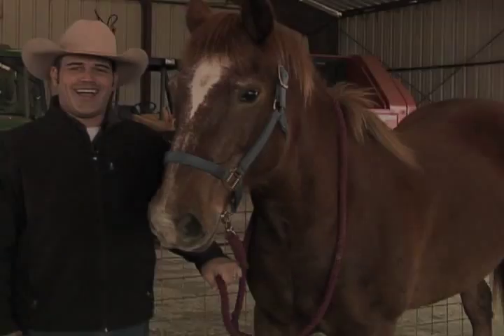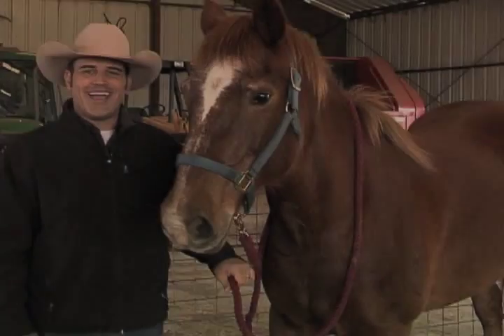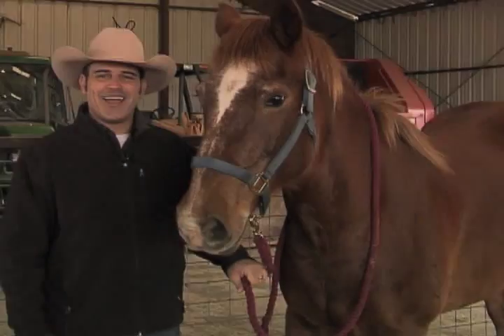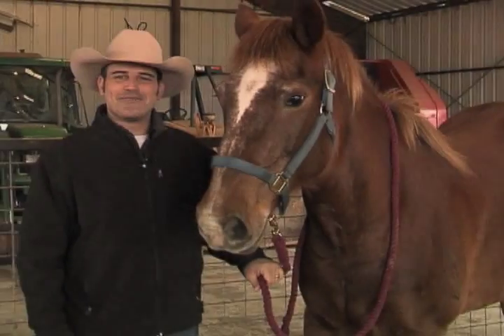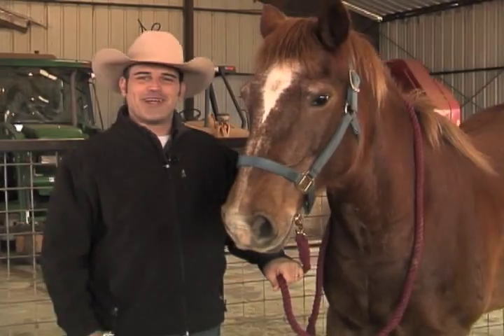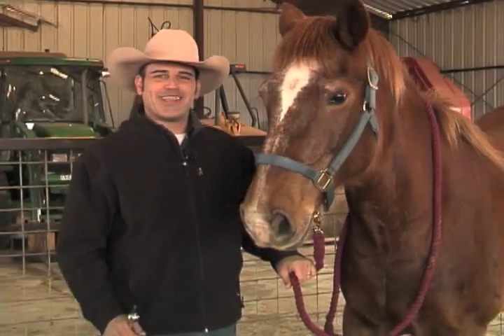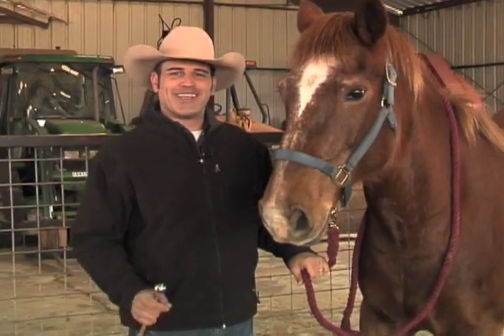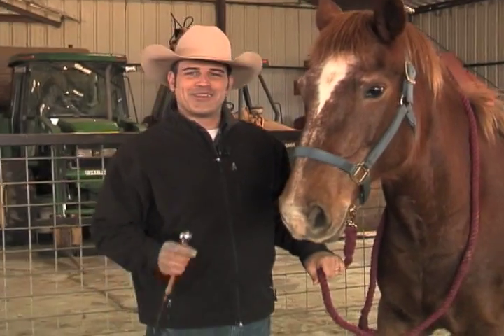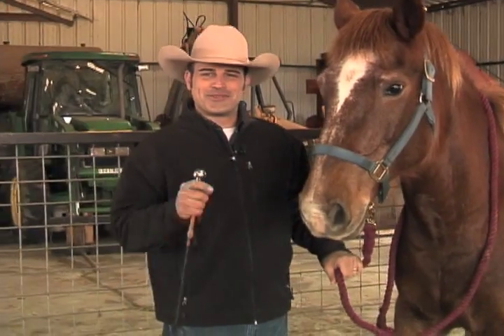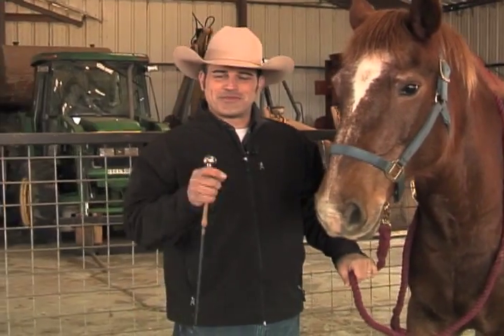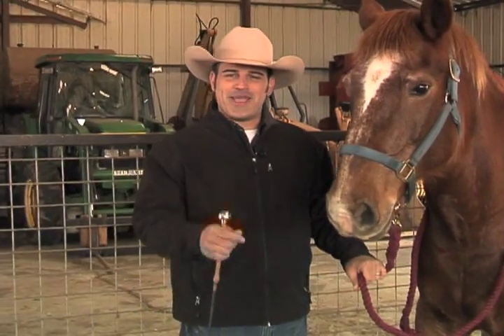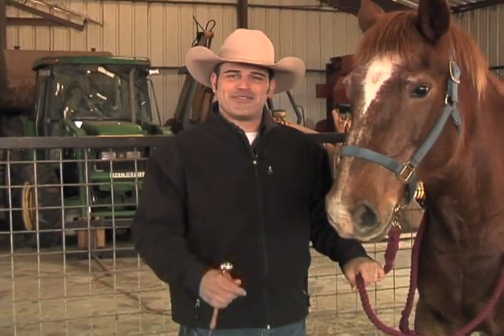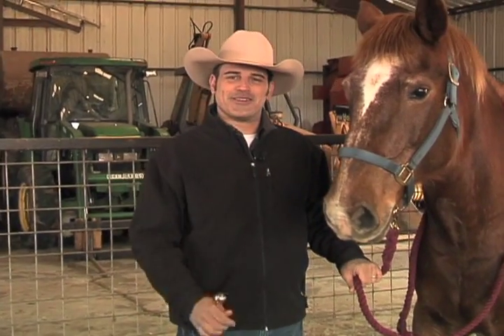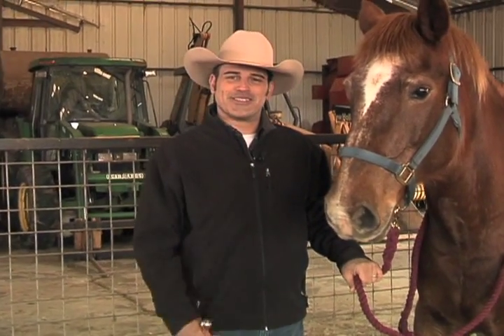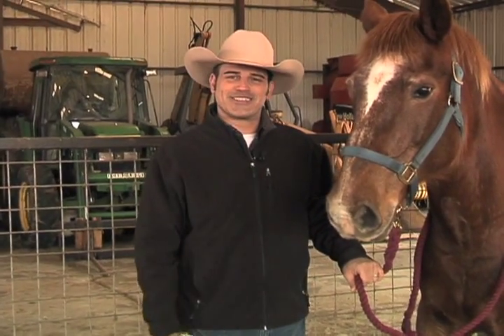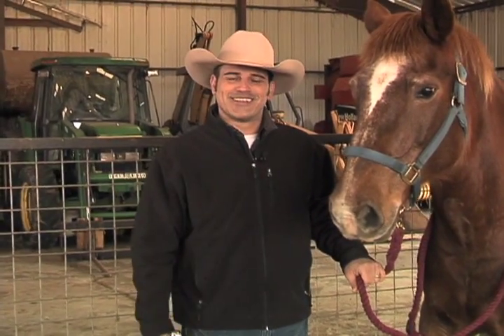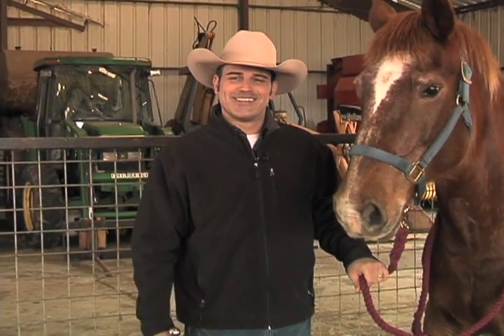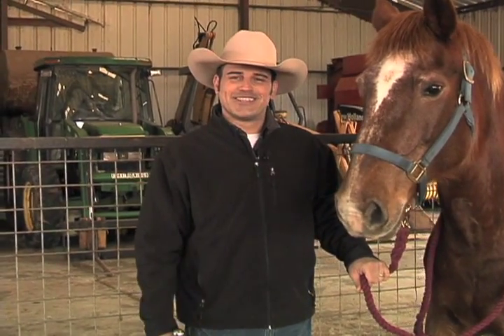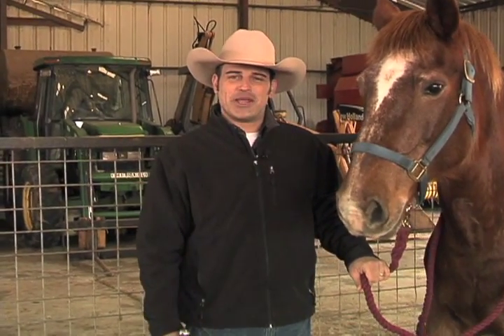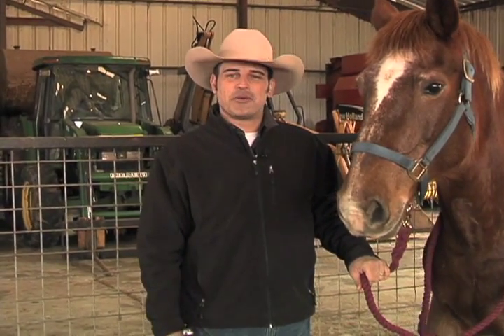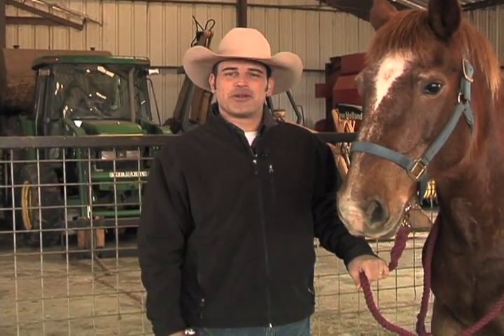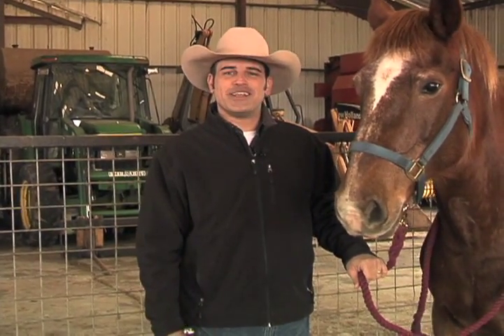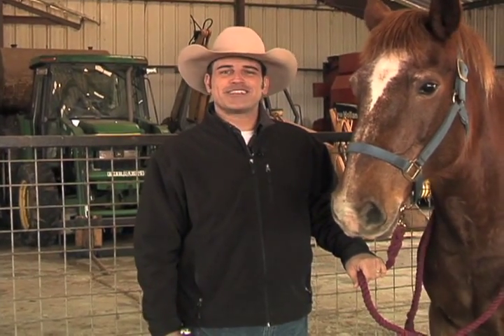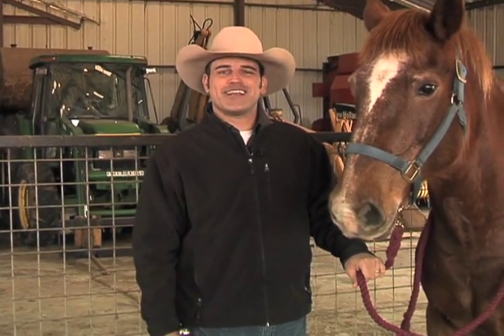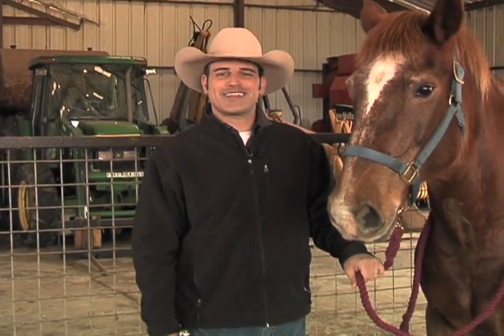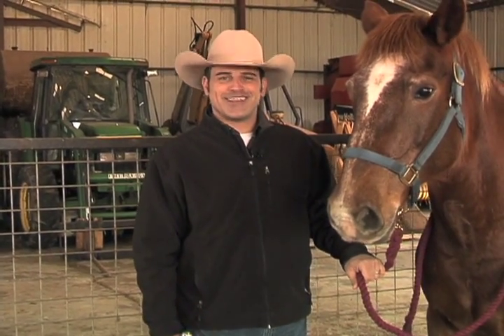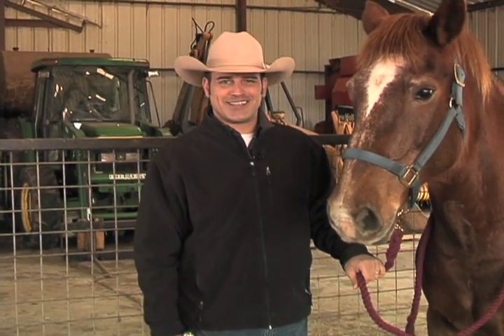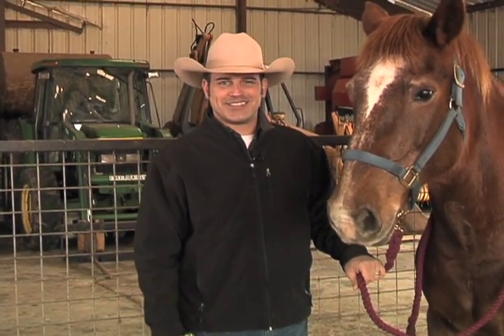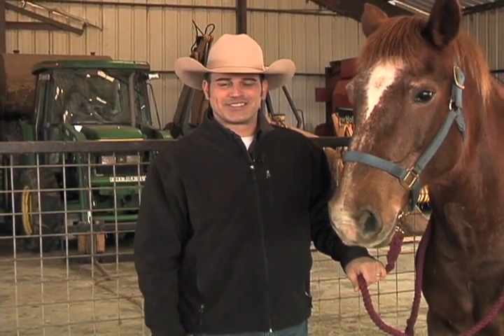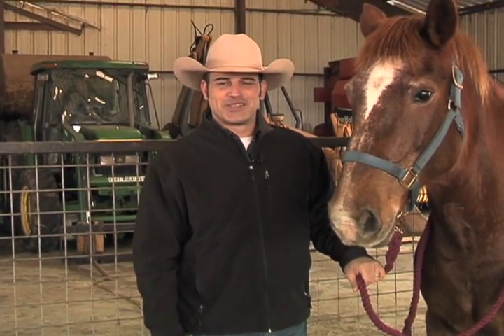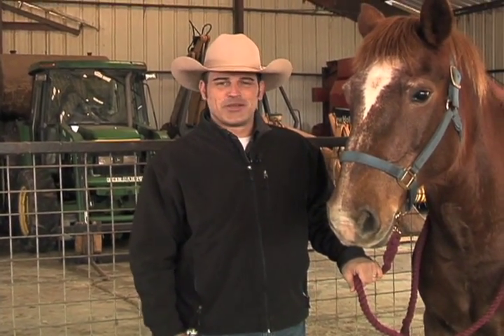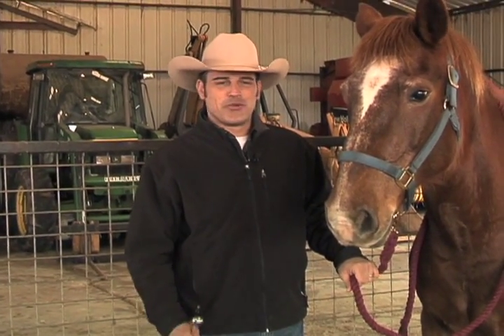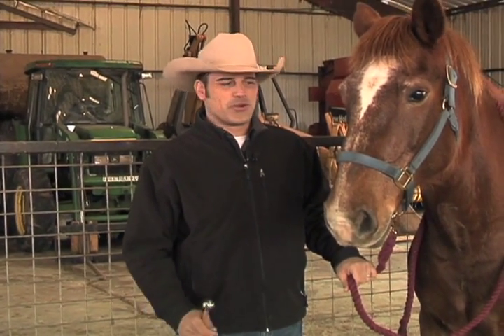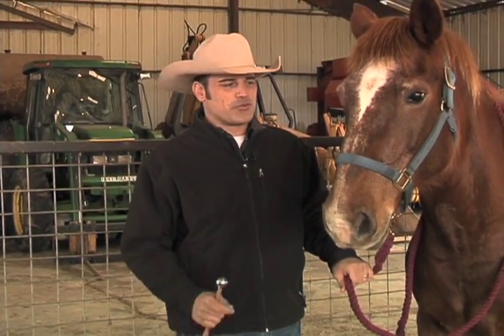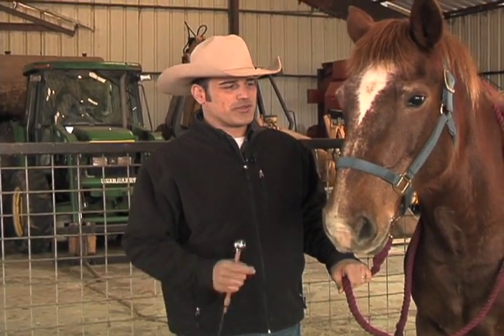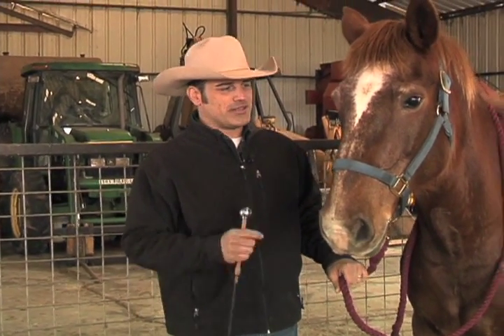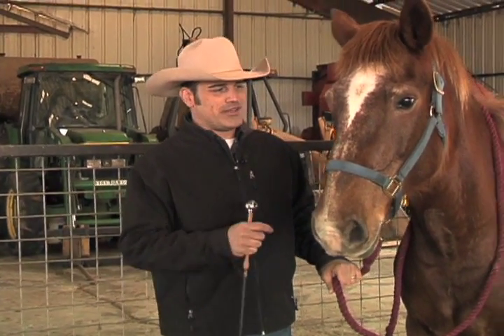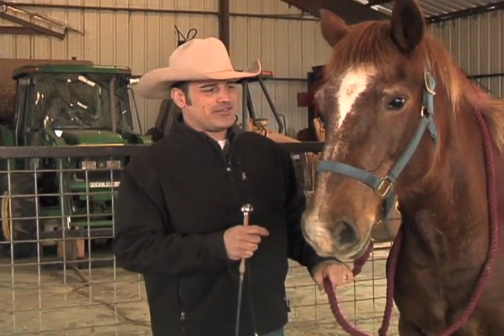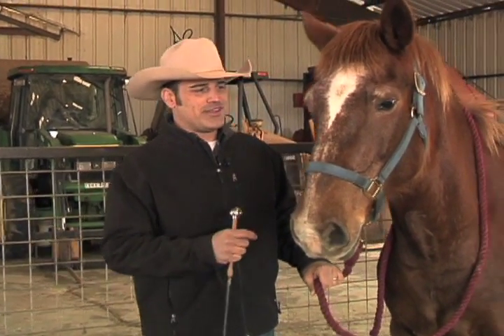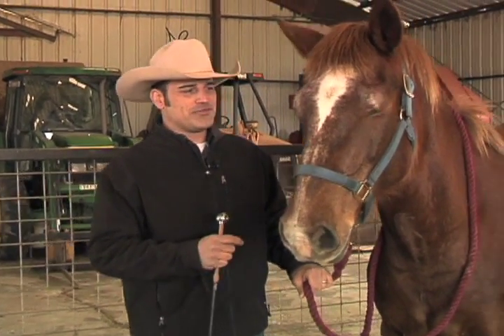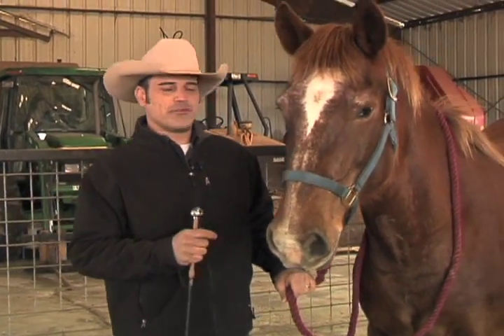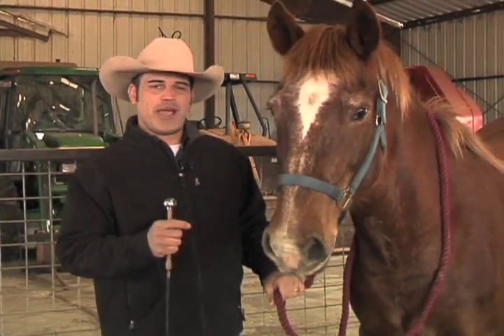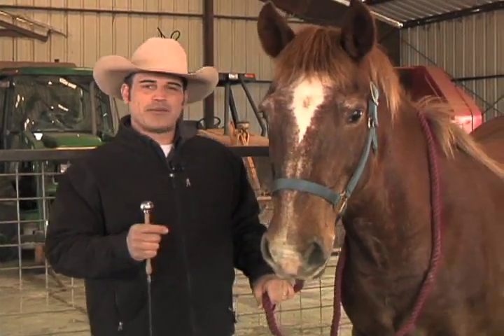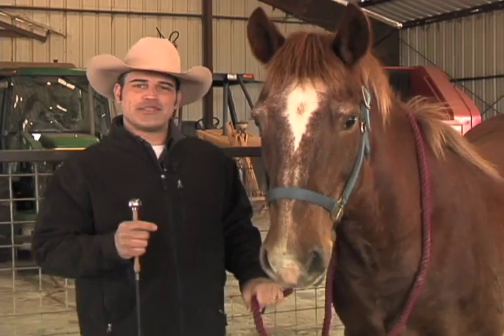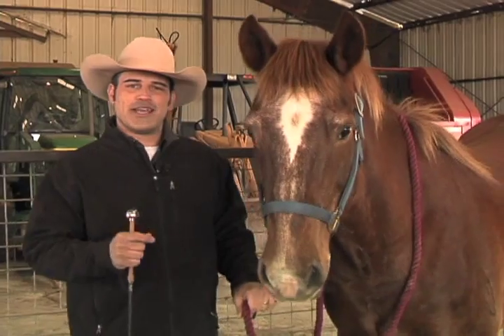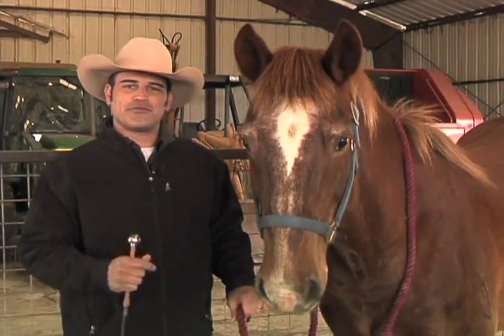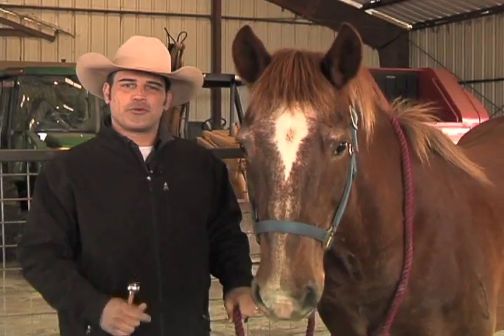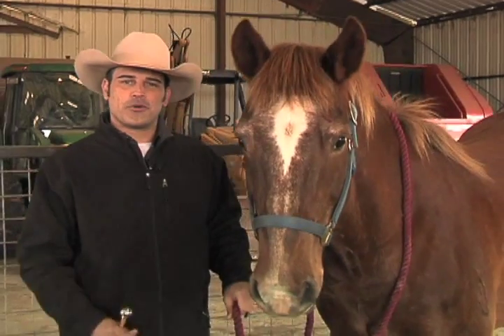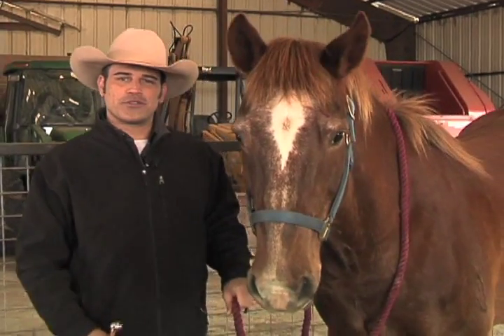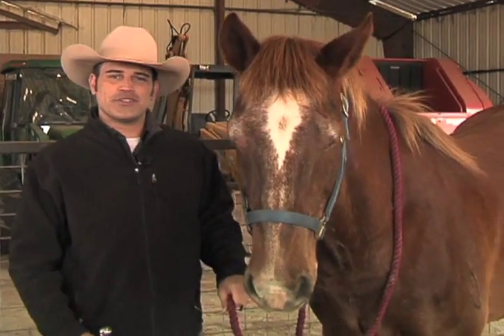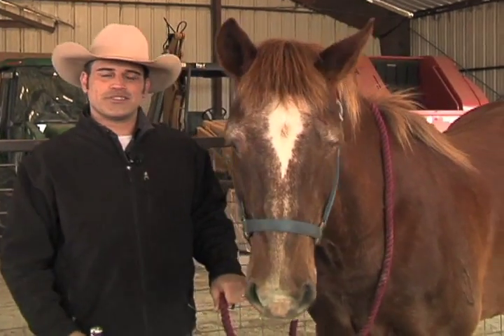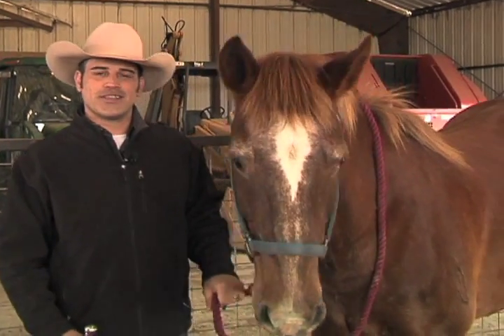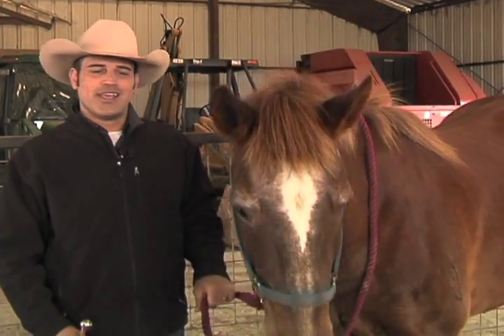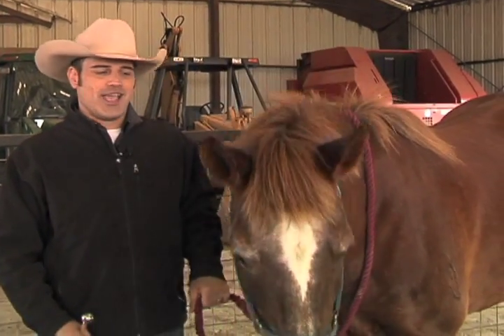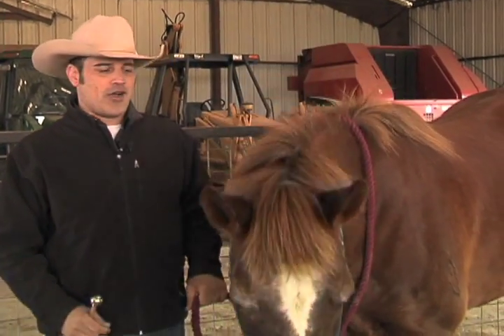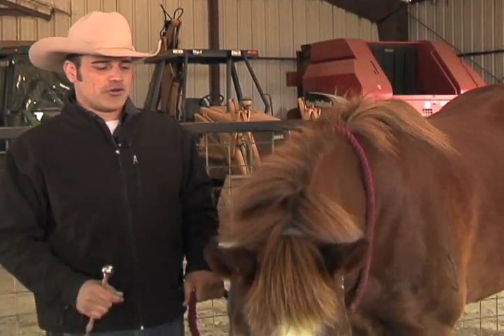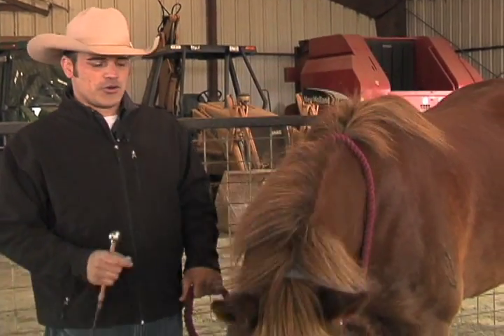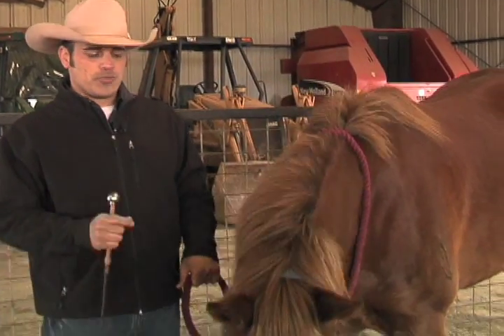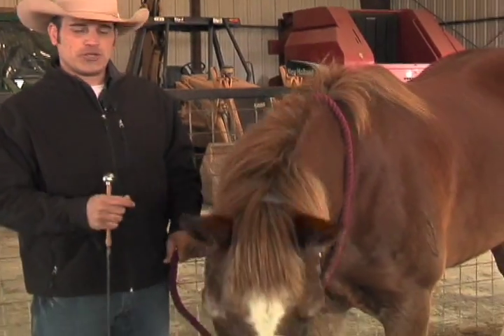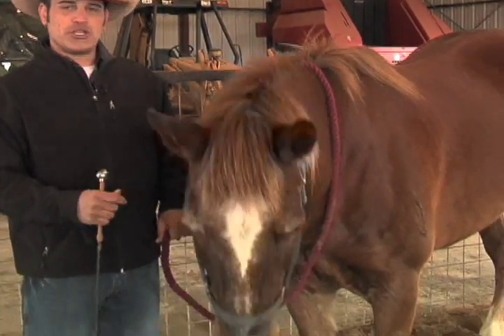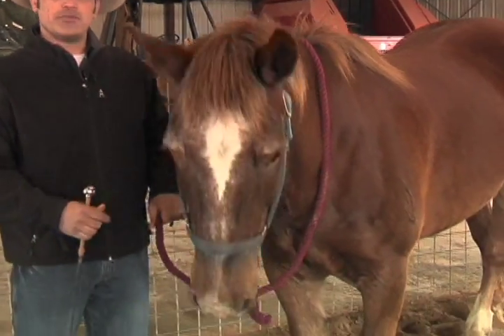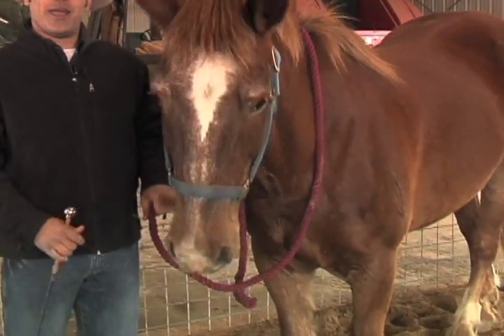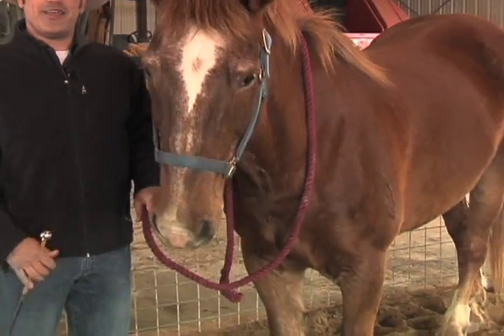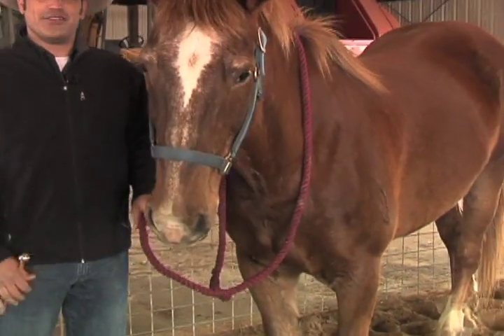Hi, I'm Ryan Gingrich, the Behaviorist. Today we're in Hitchcock, Texas, working with Olivia from Habitat for Horses on her pushy behavior.